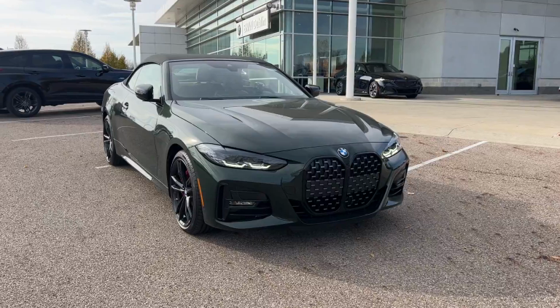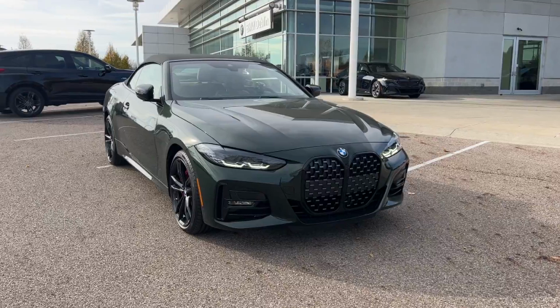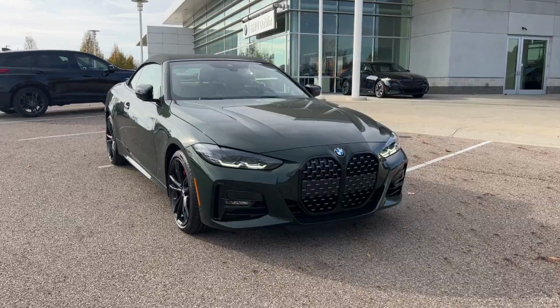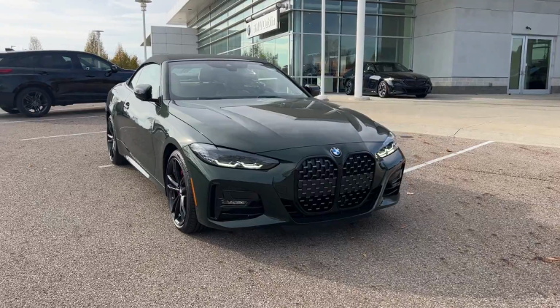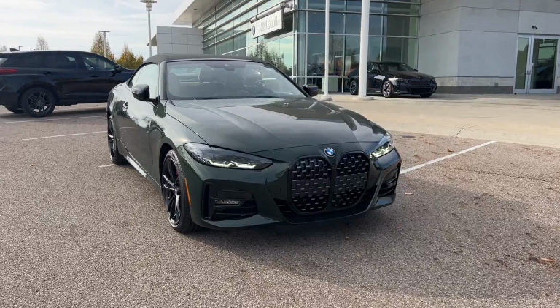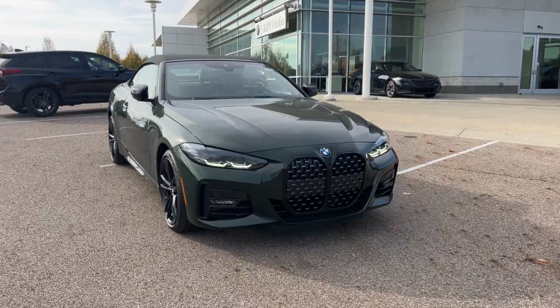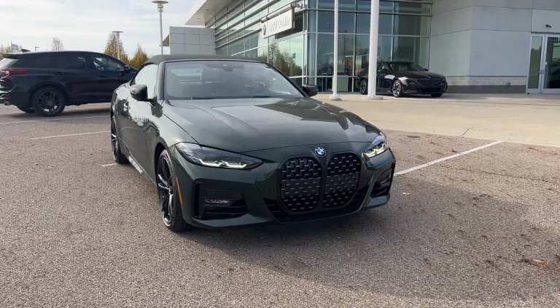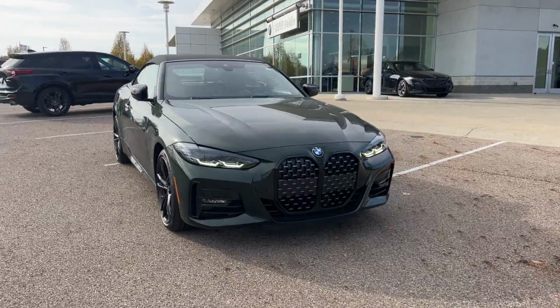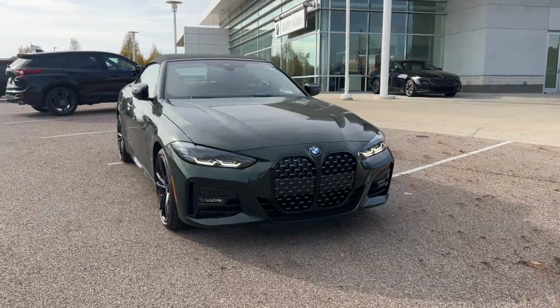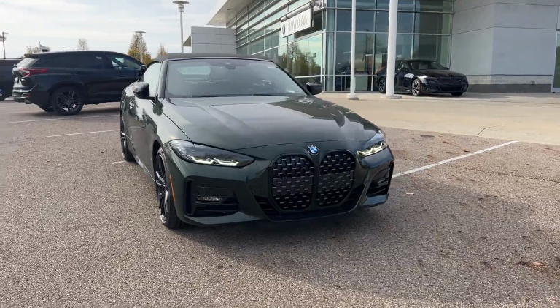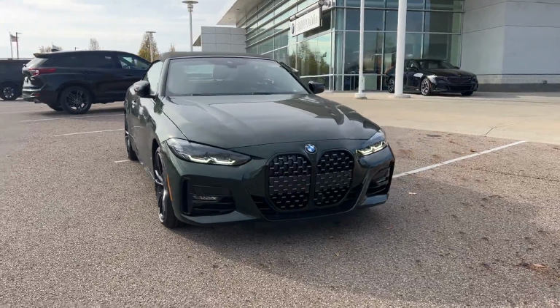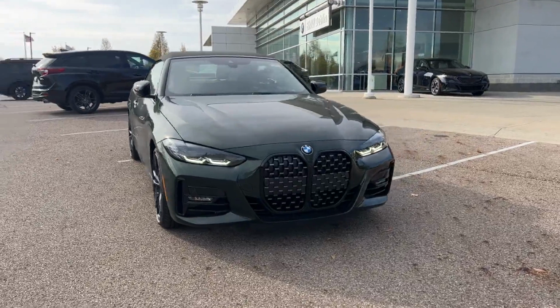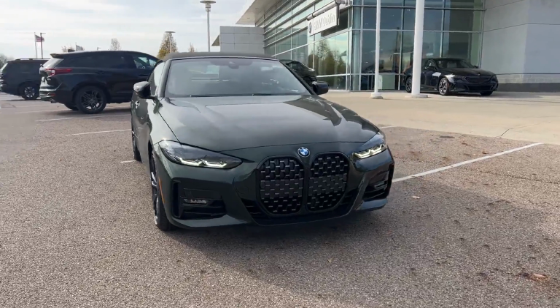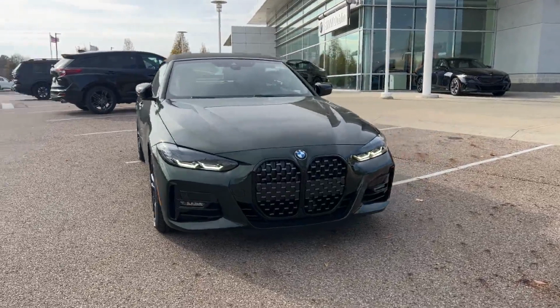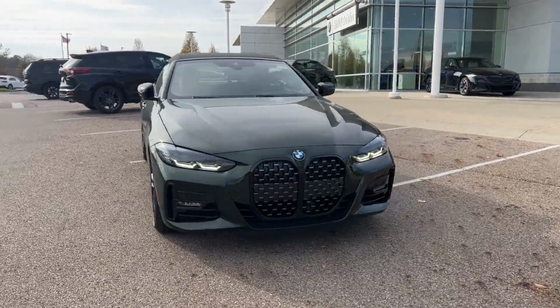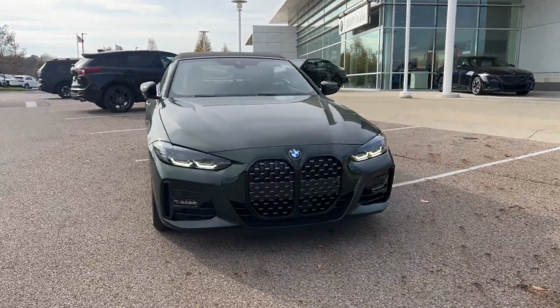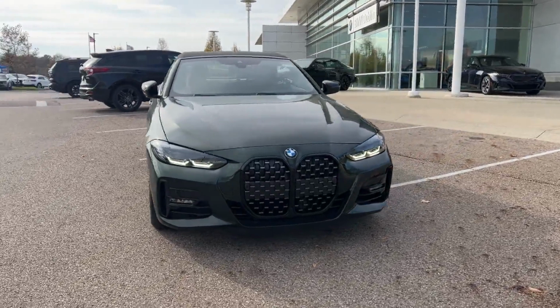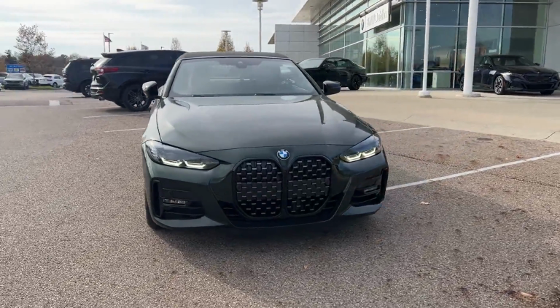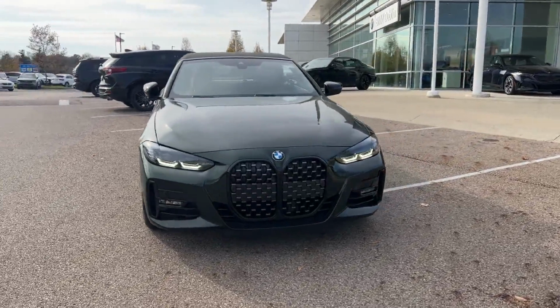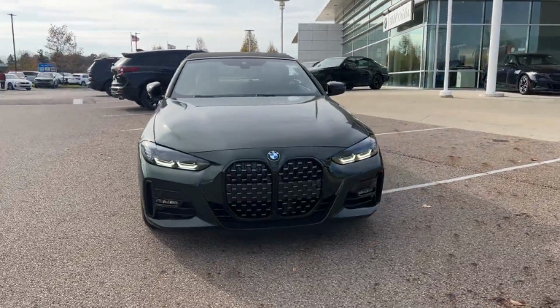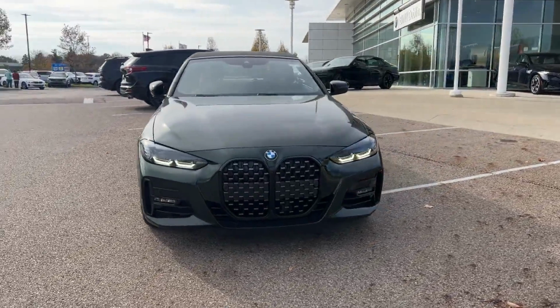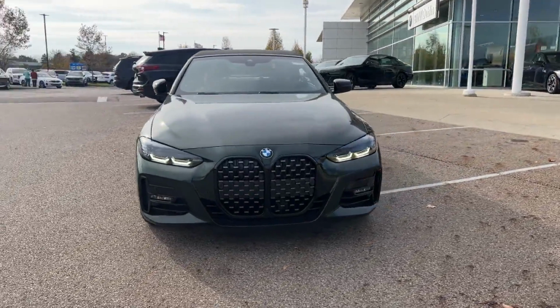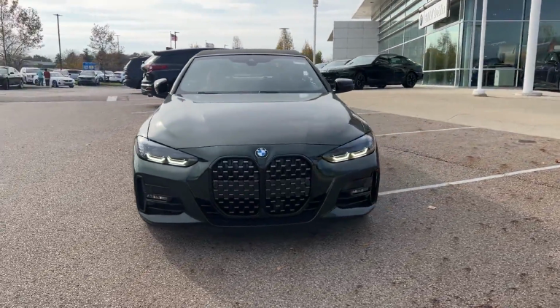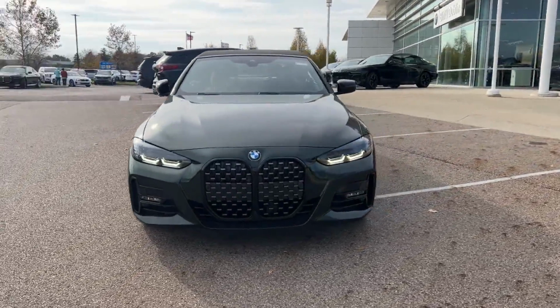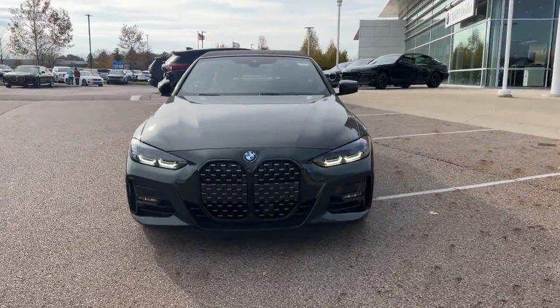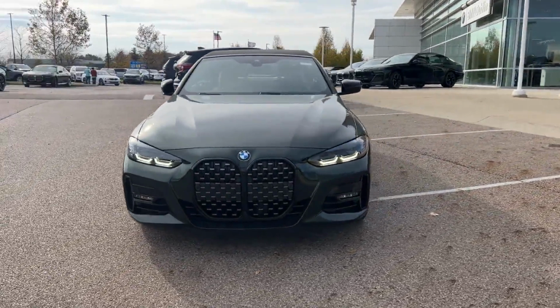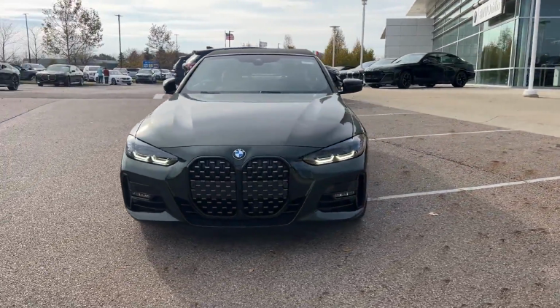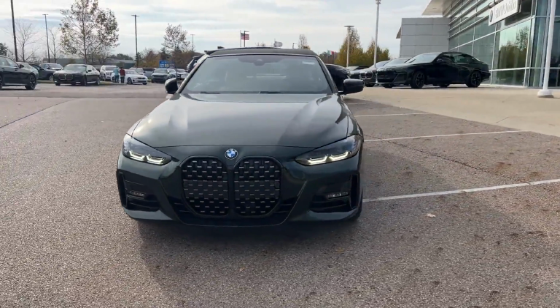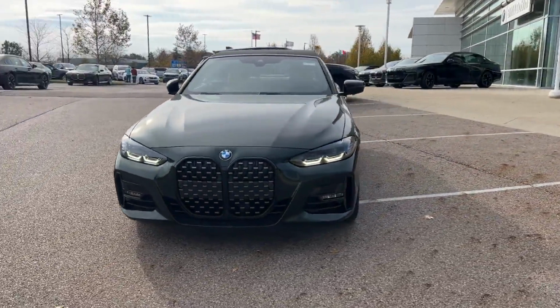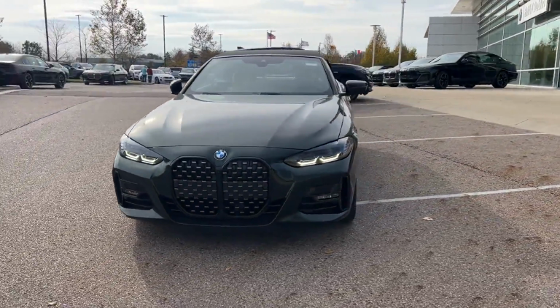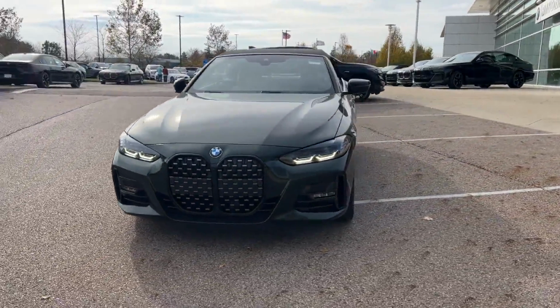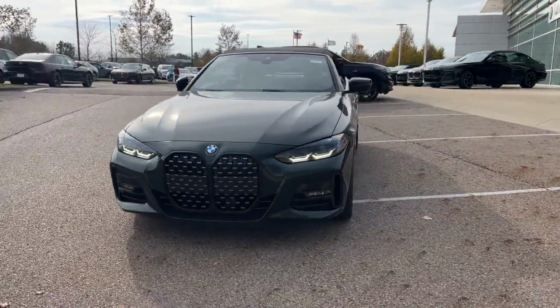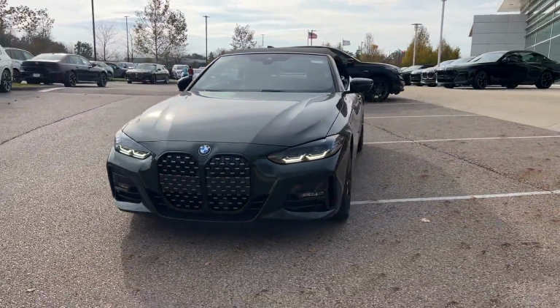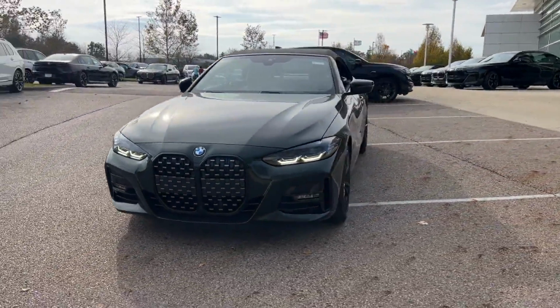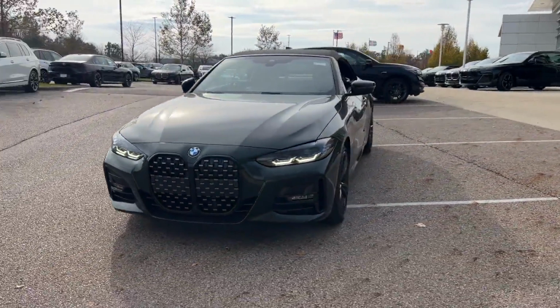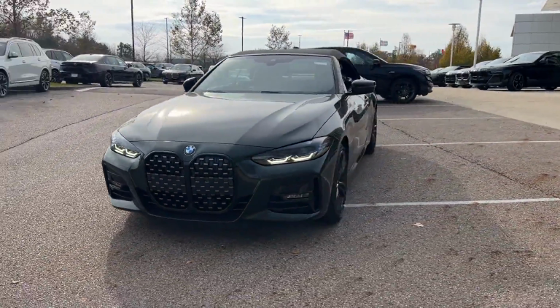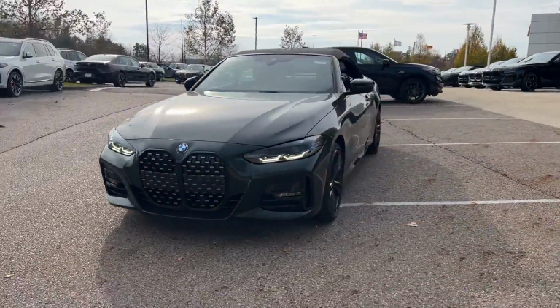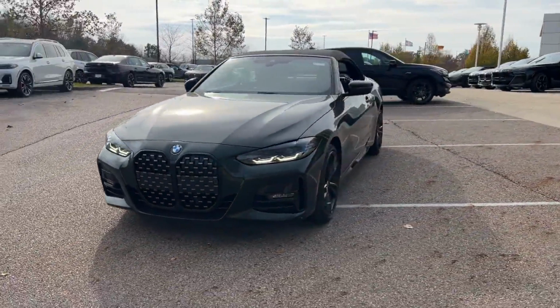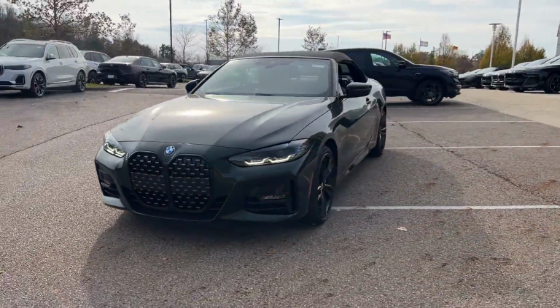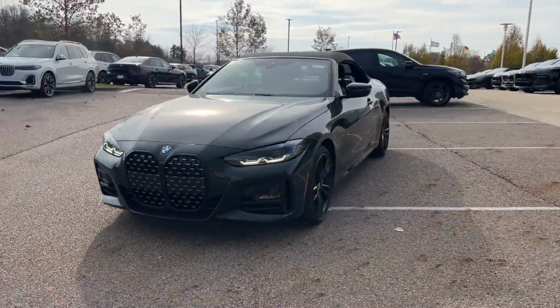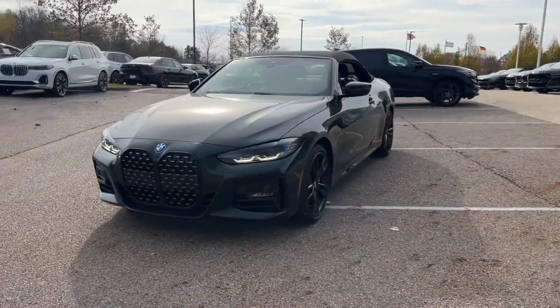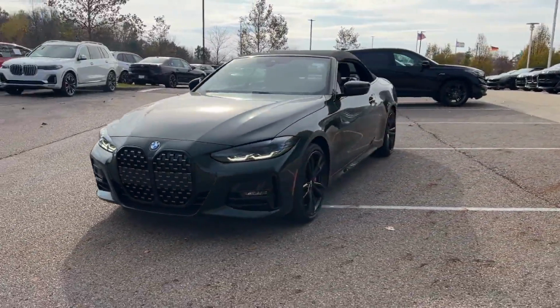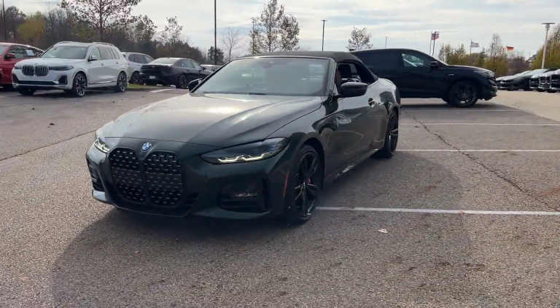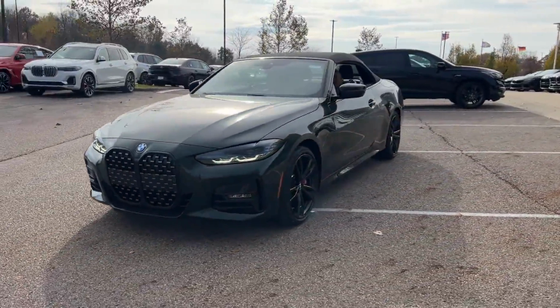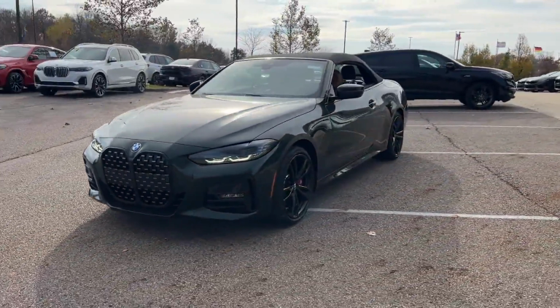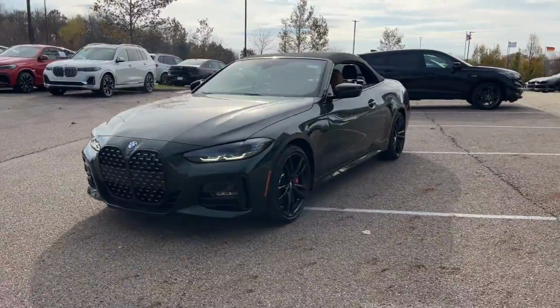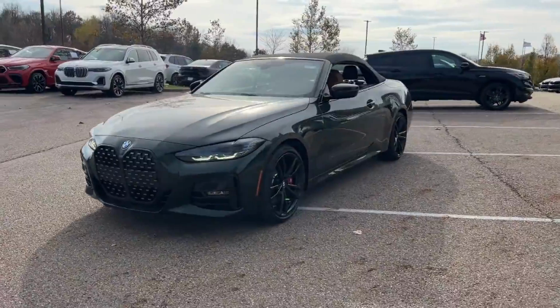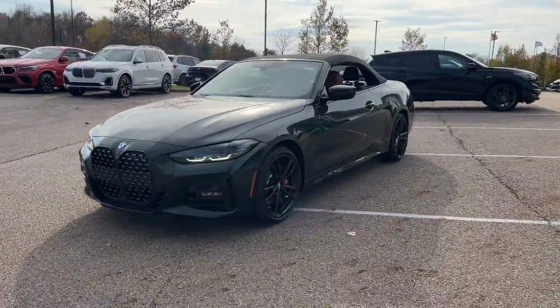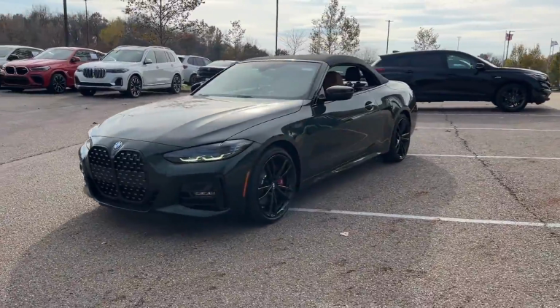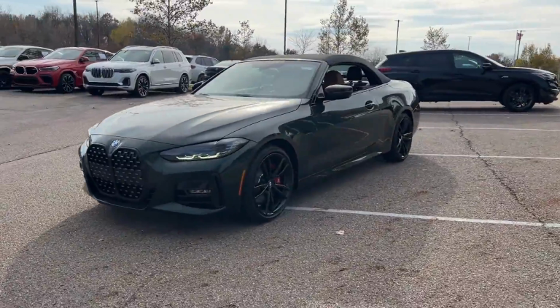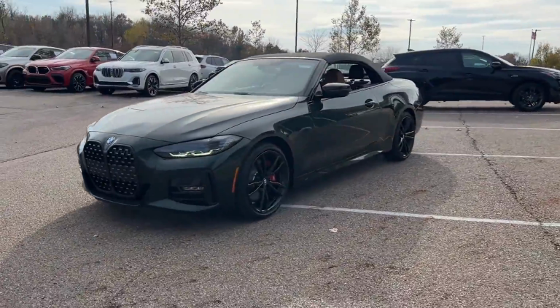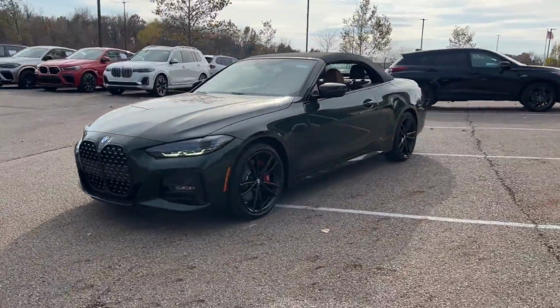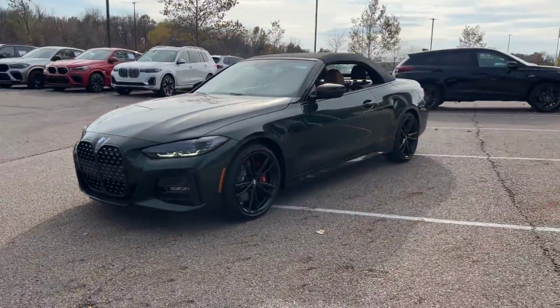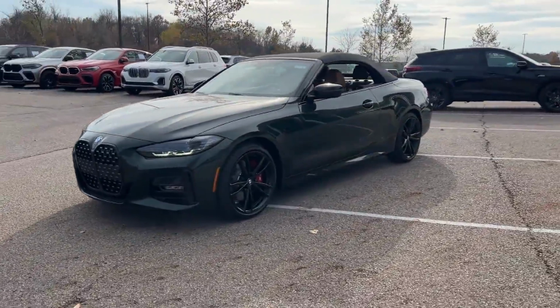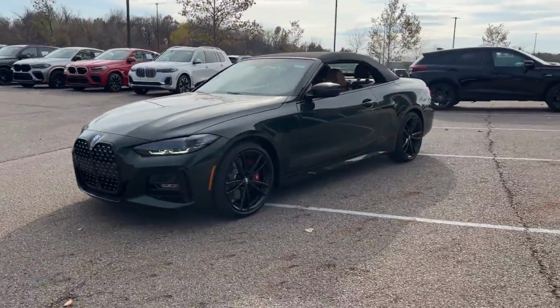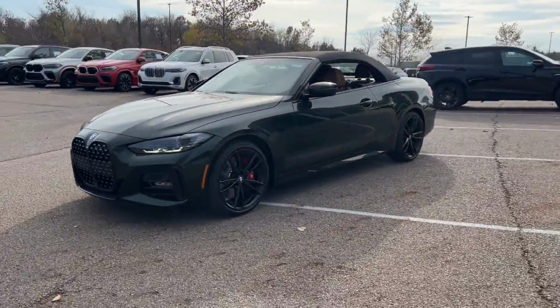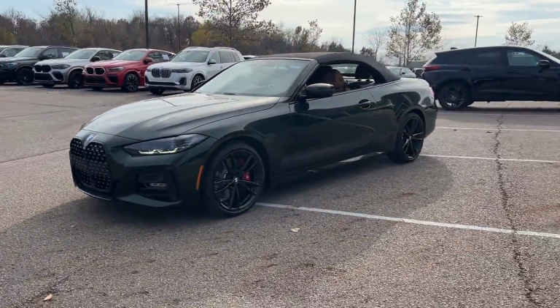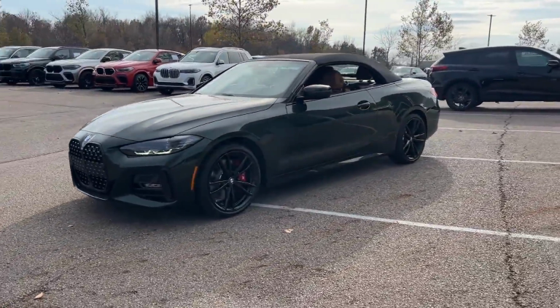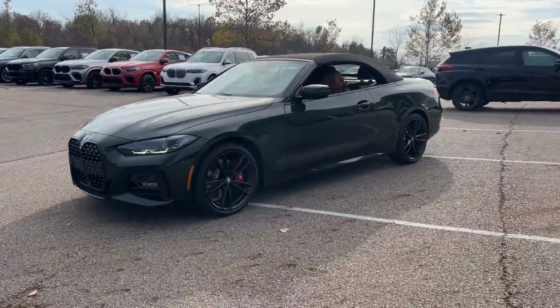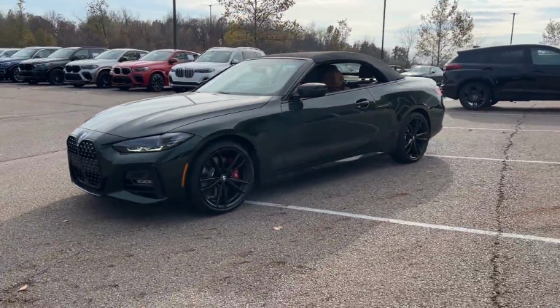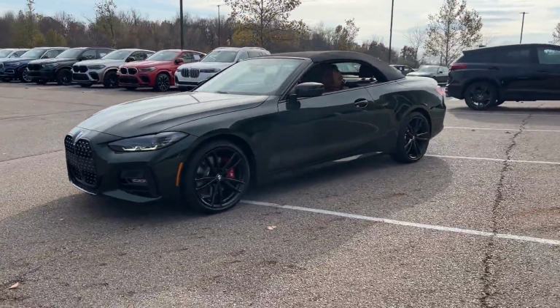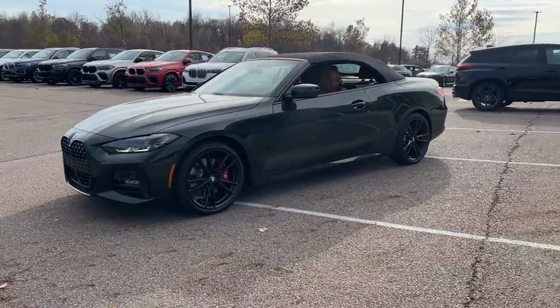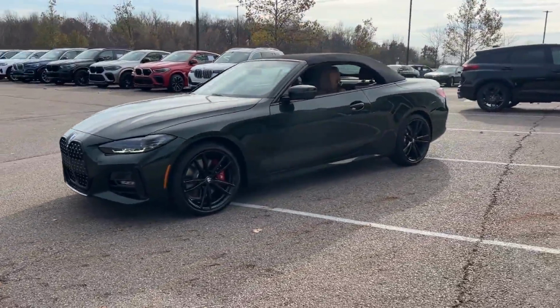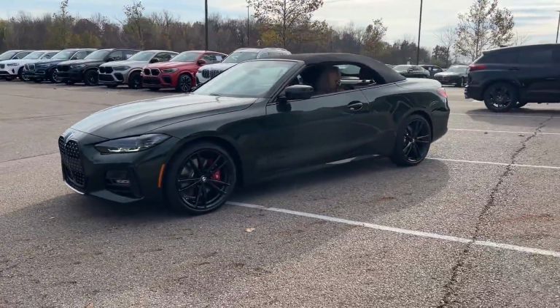2024 BMW 4 Series. This coupe is sleek and stylish with added comforts.